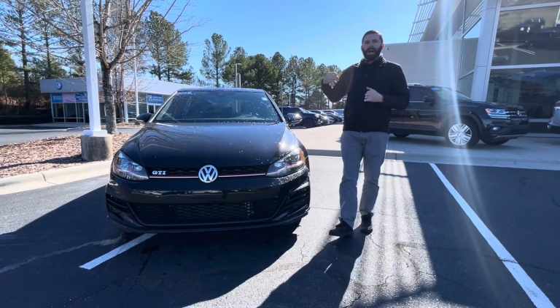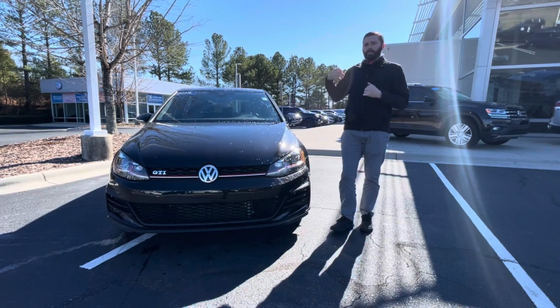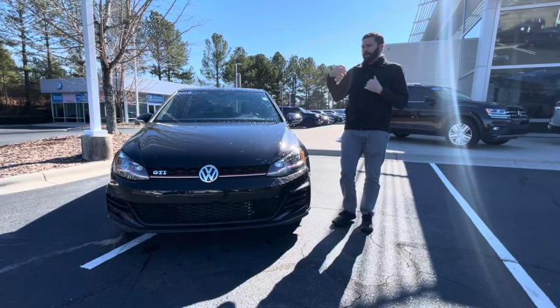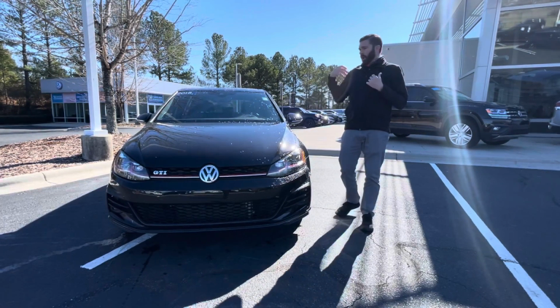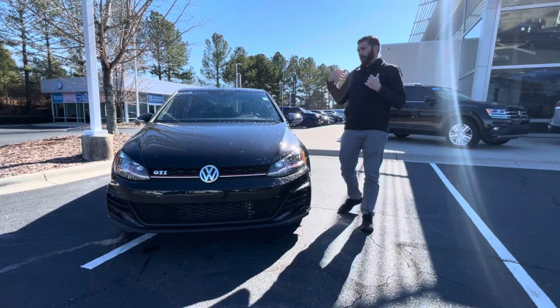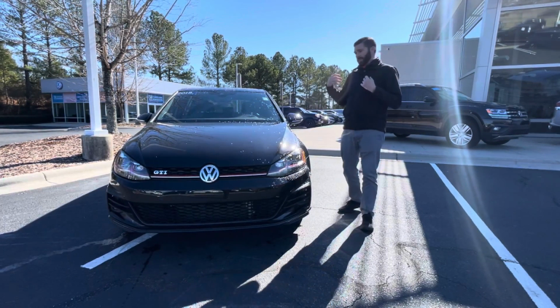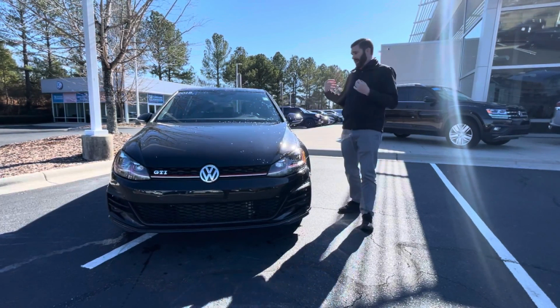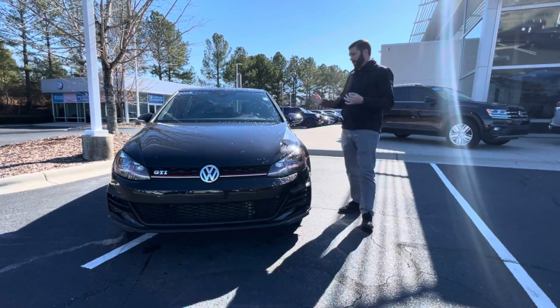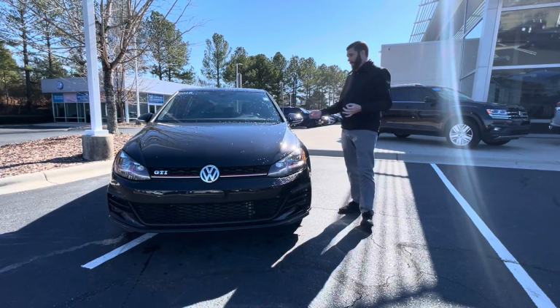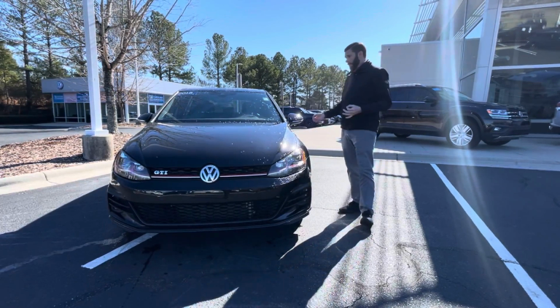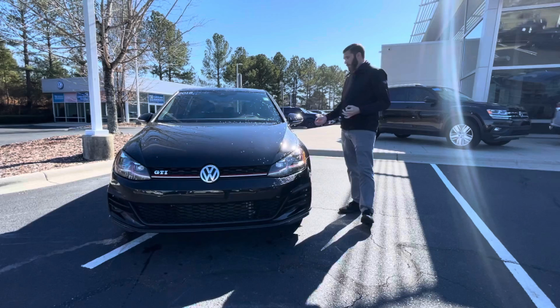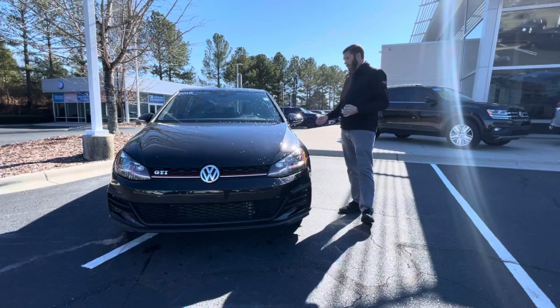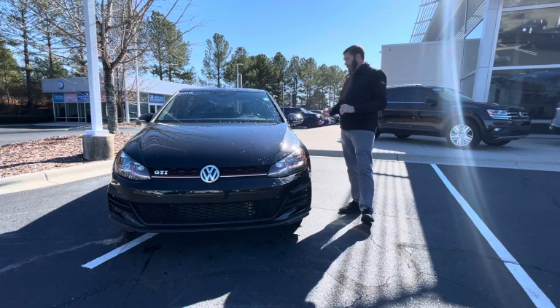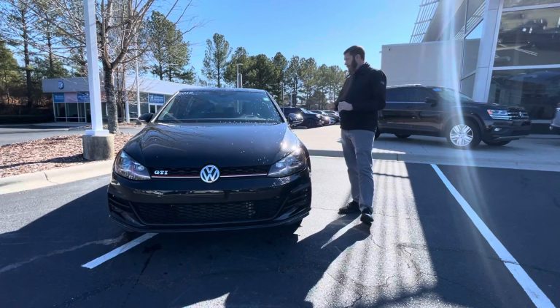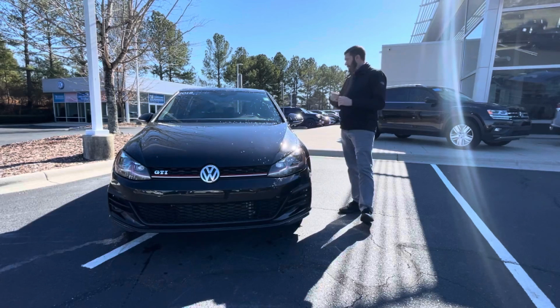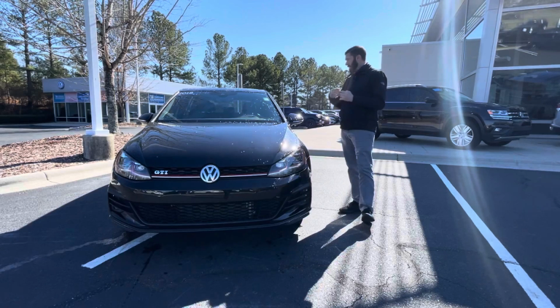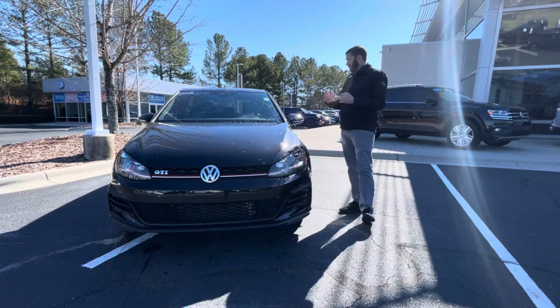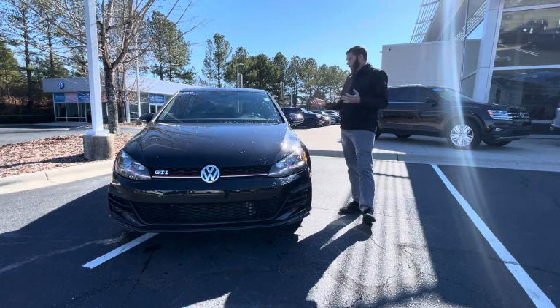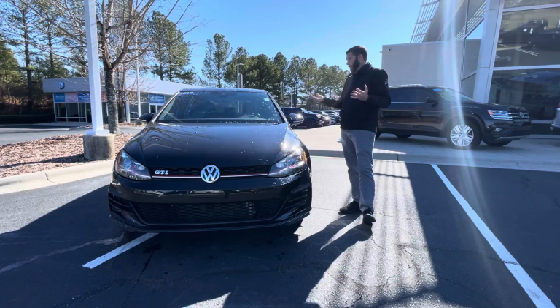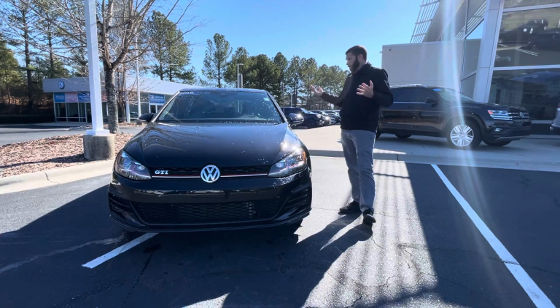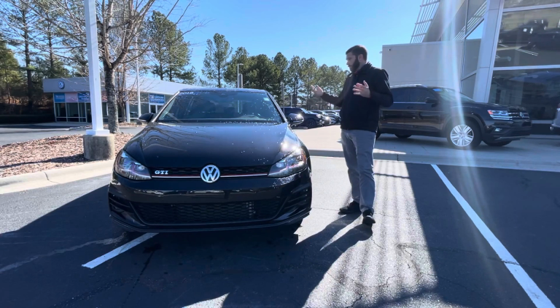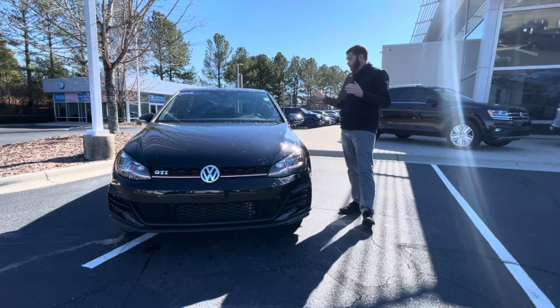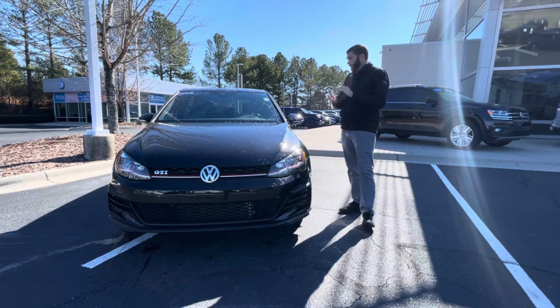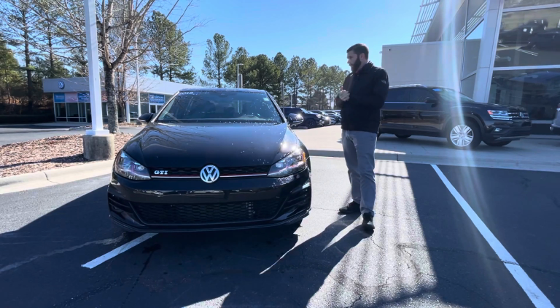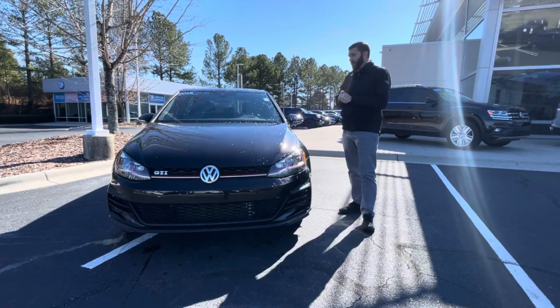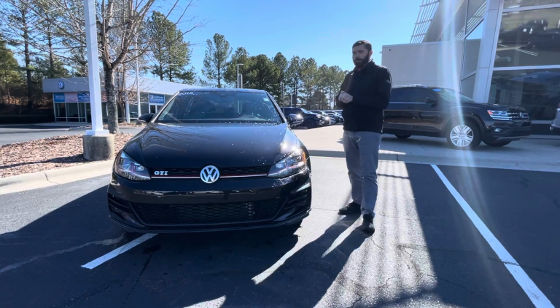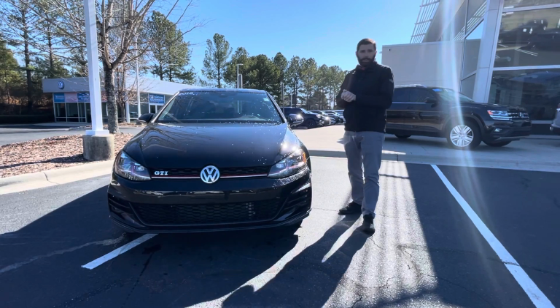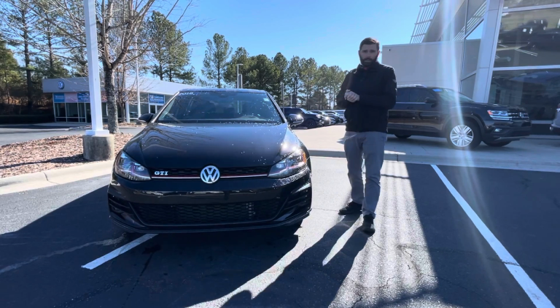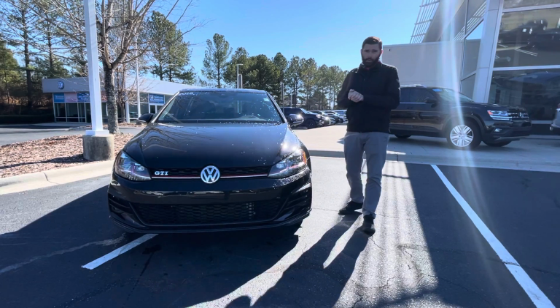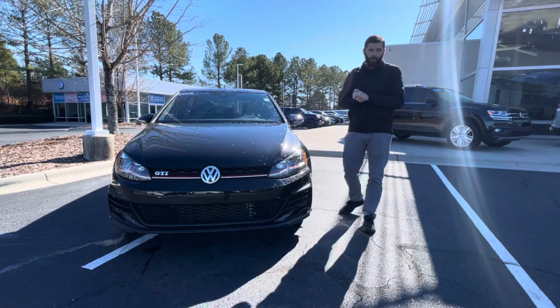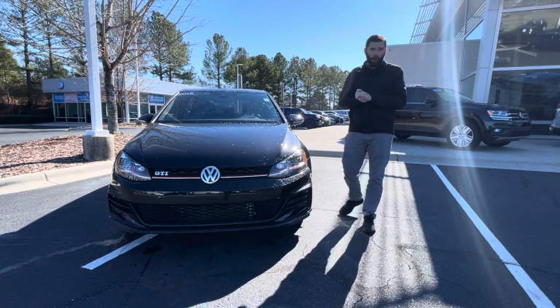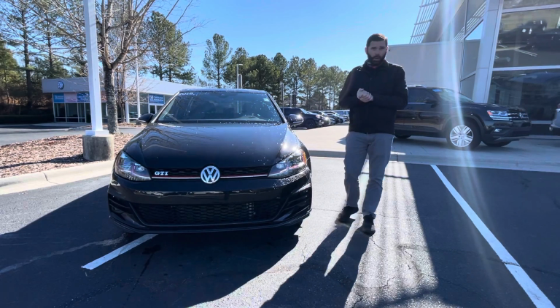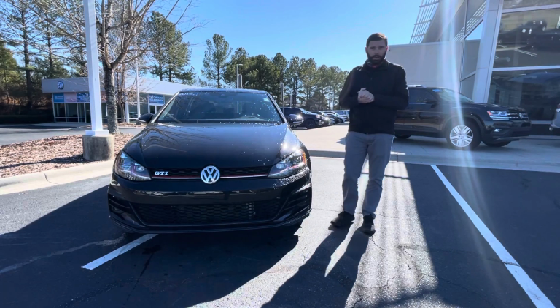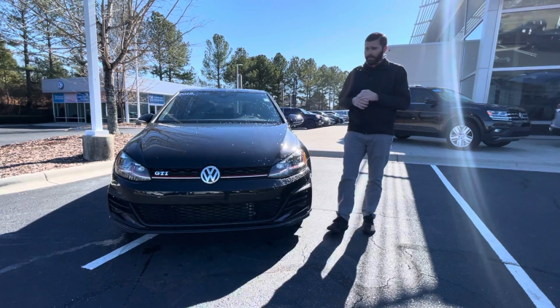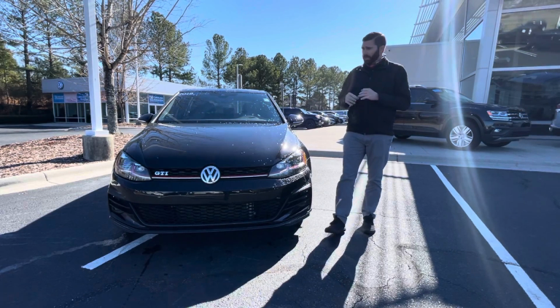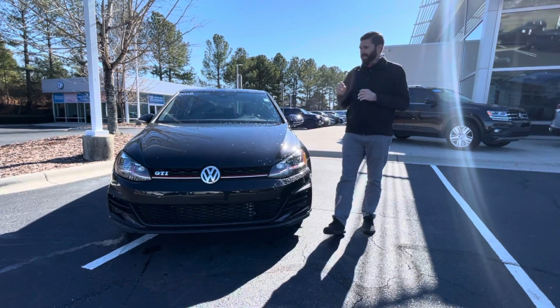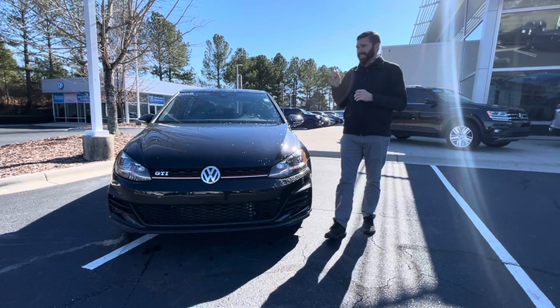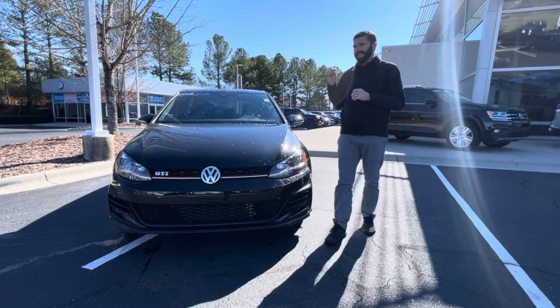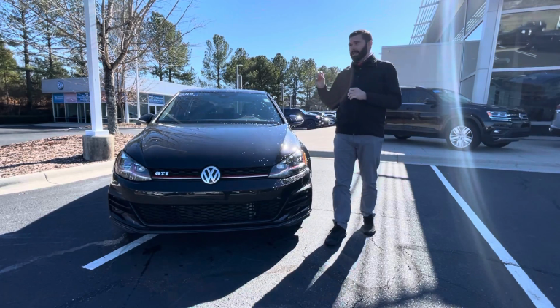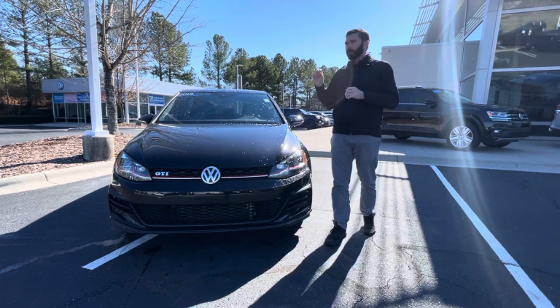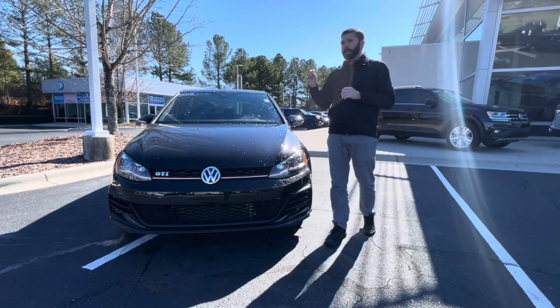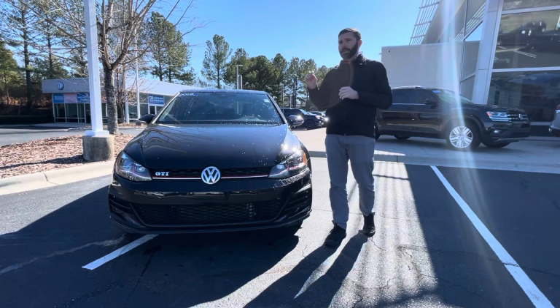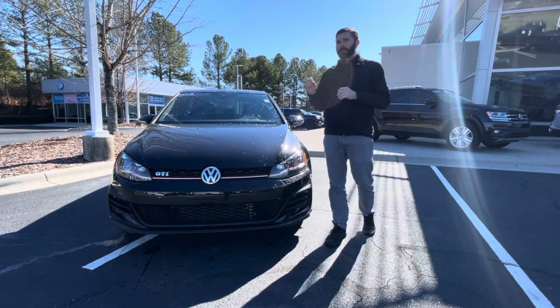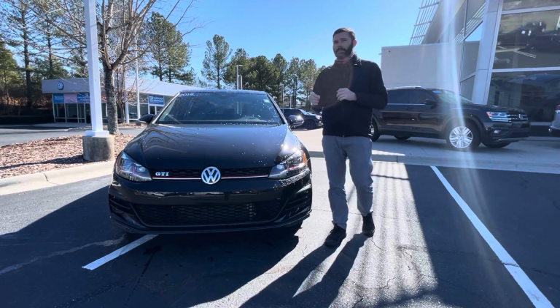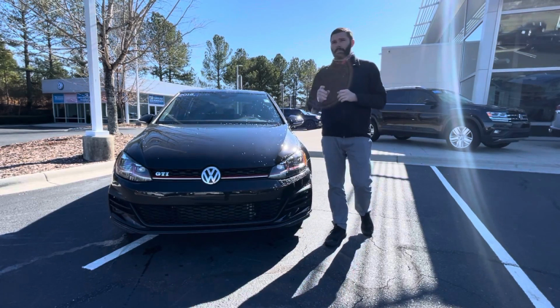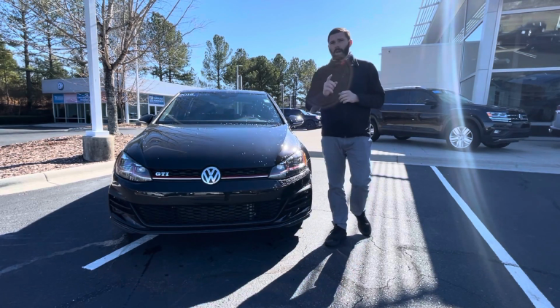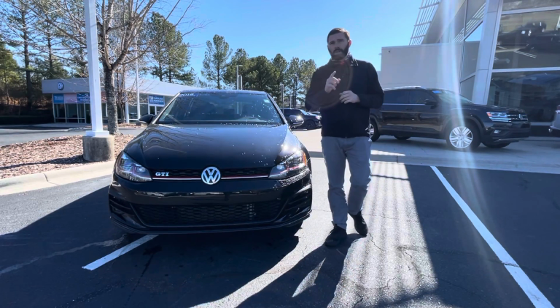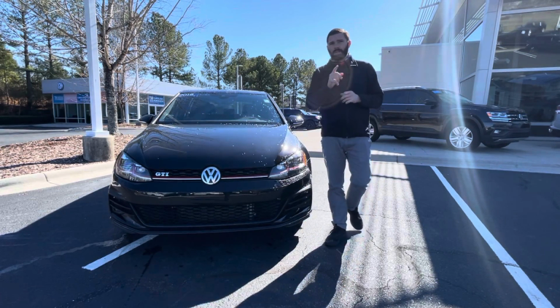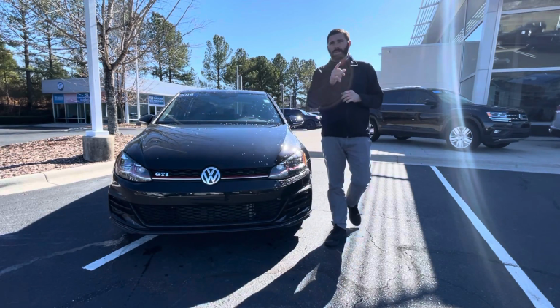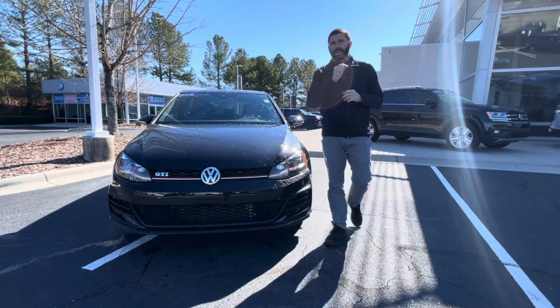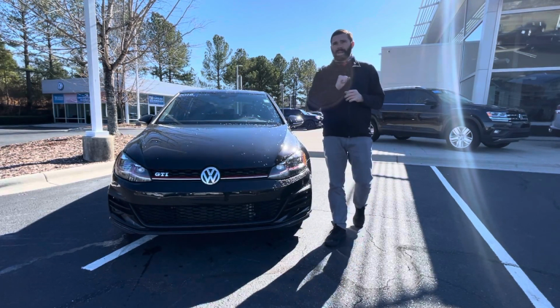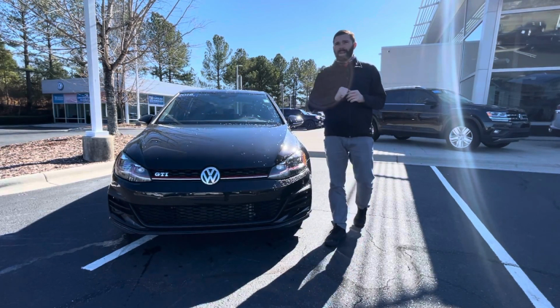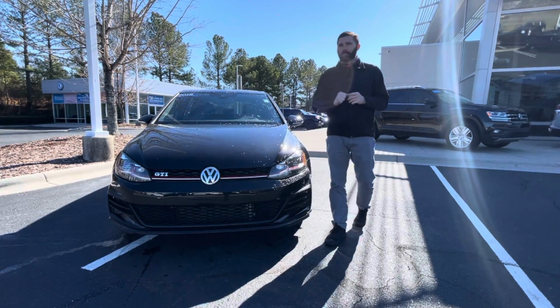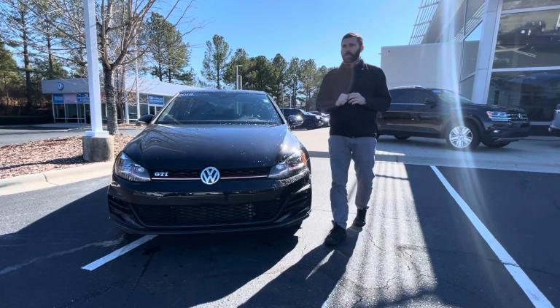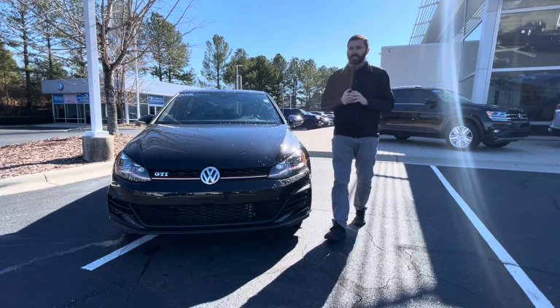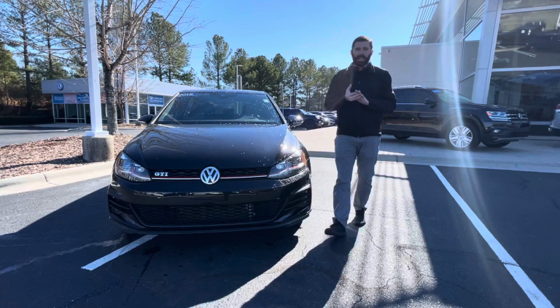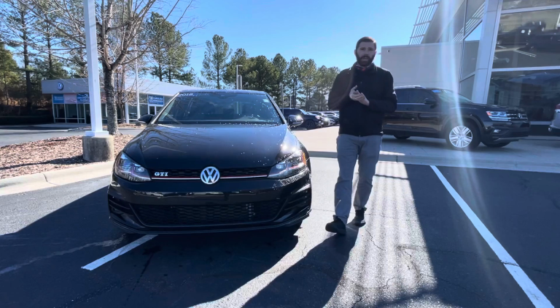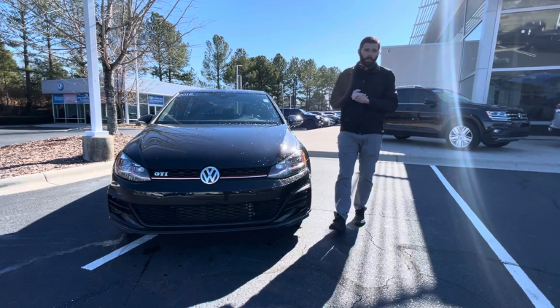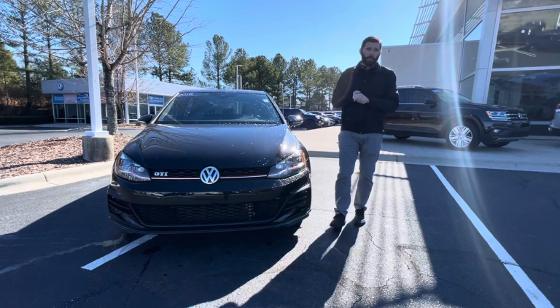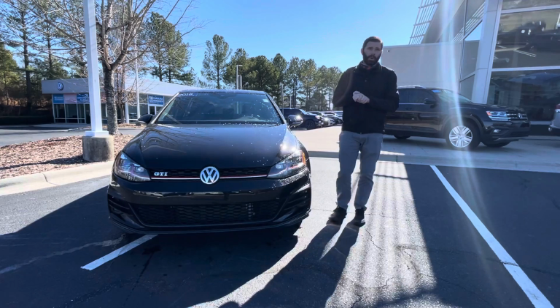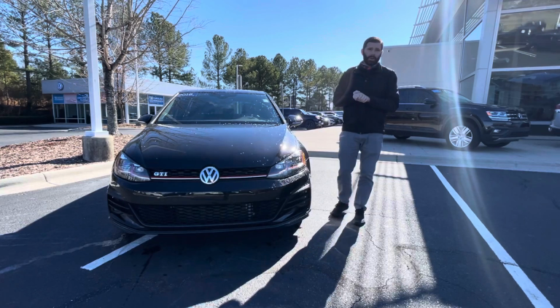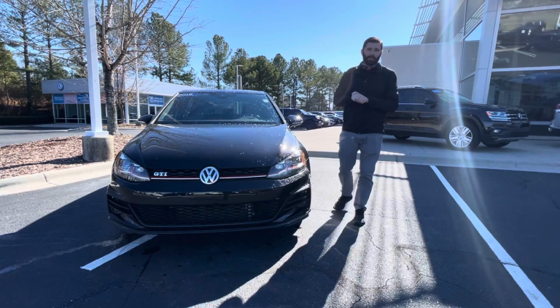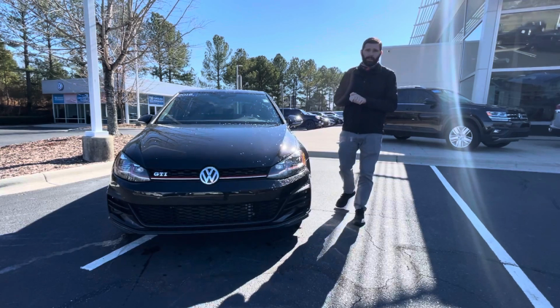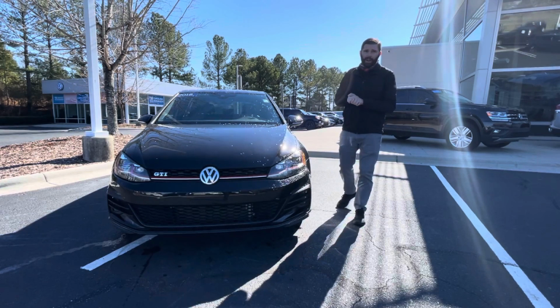The car has never been abused. It's never been driven hard. This is the cleanest Mark 7.5 GTI that you are going to find.